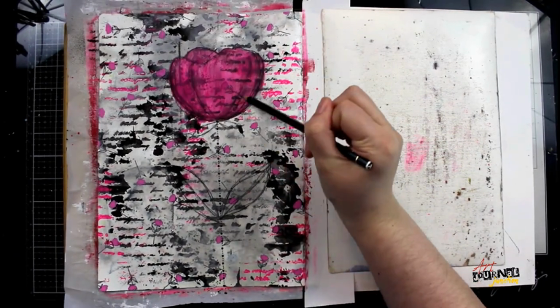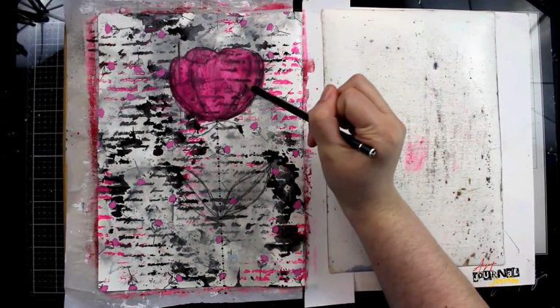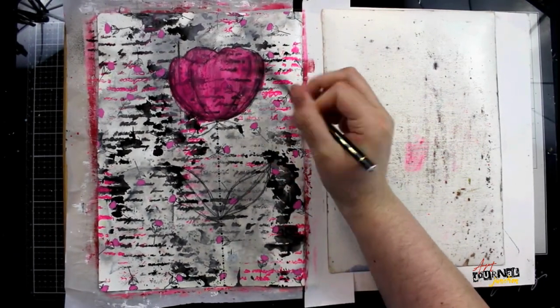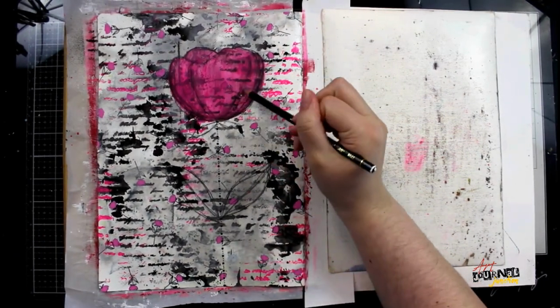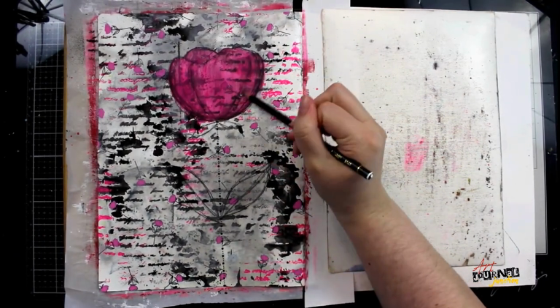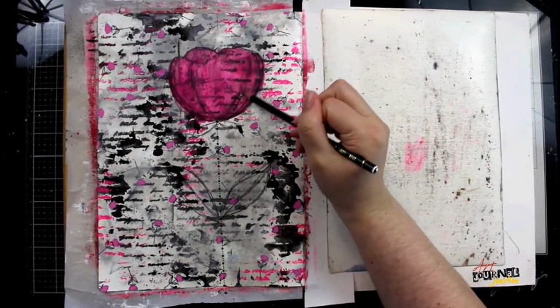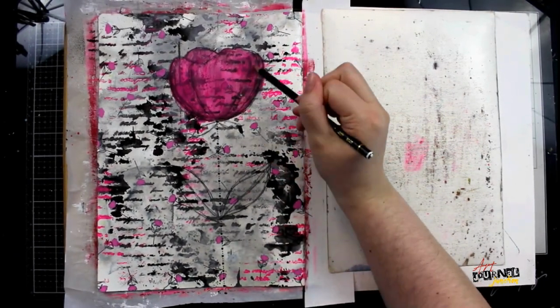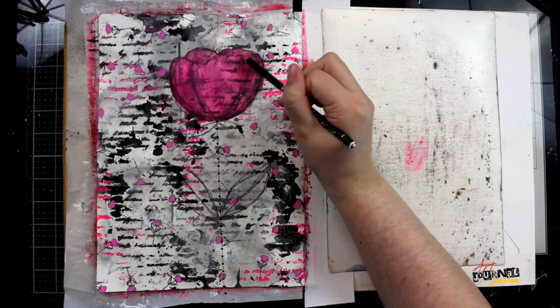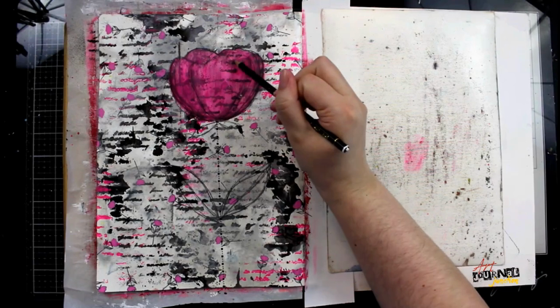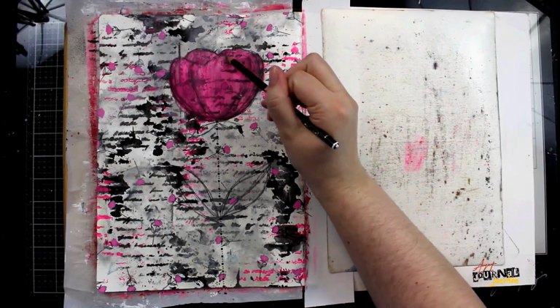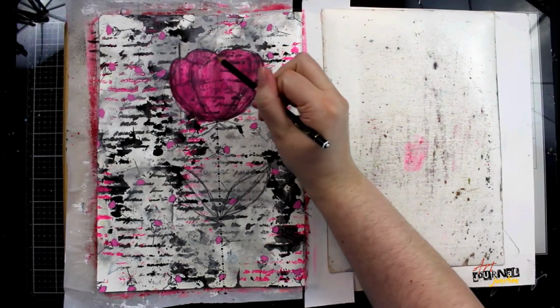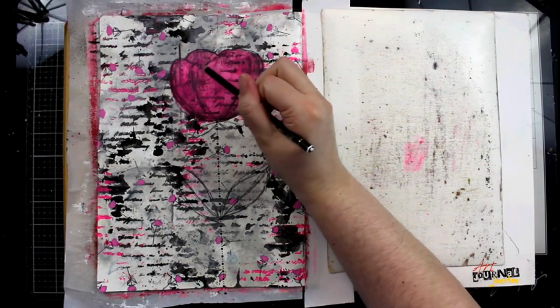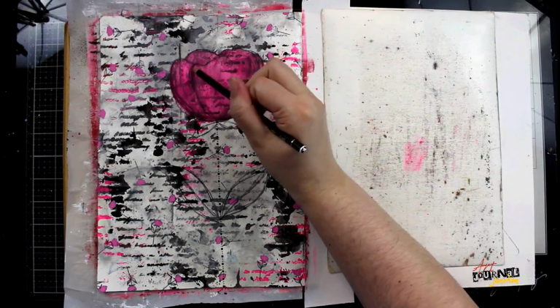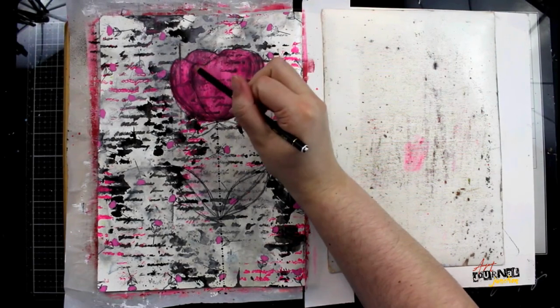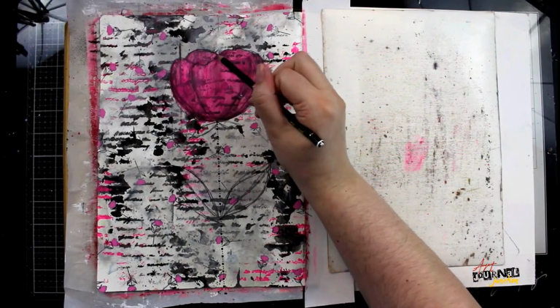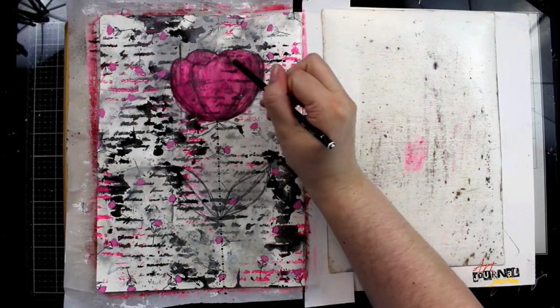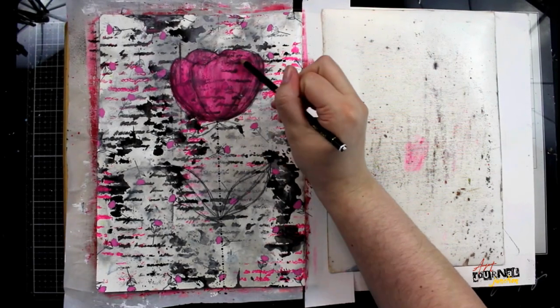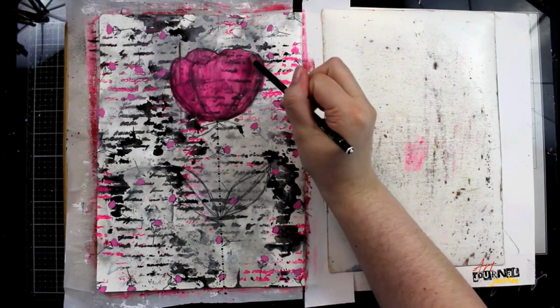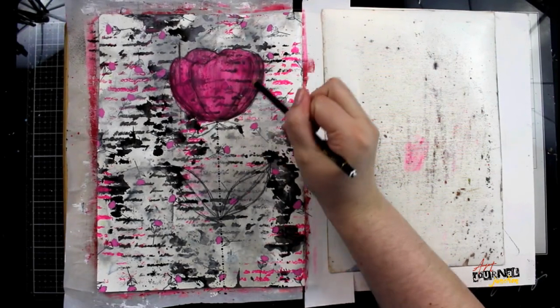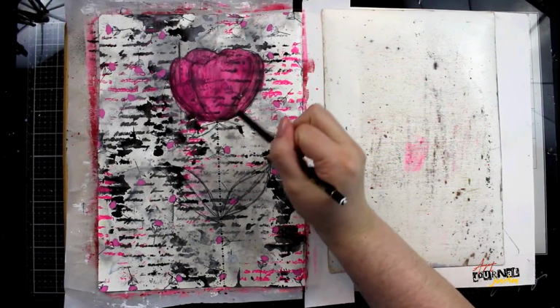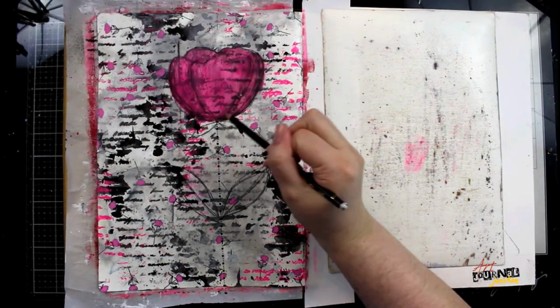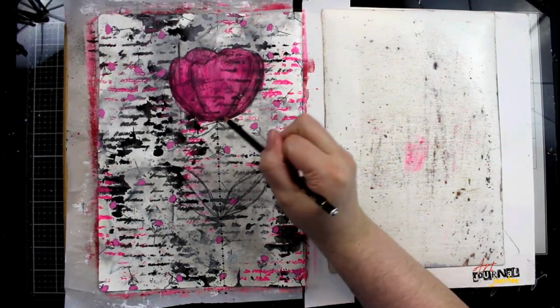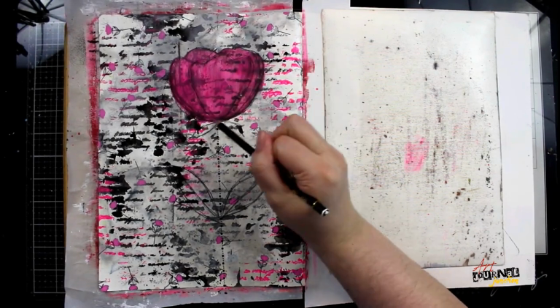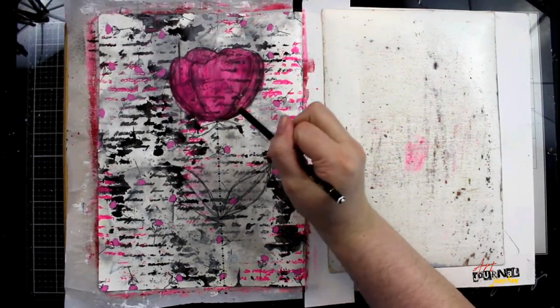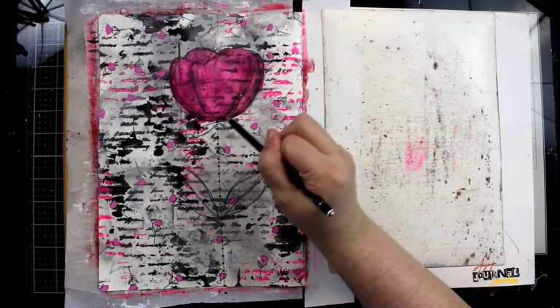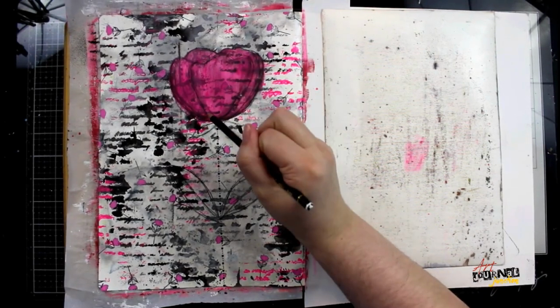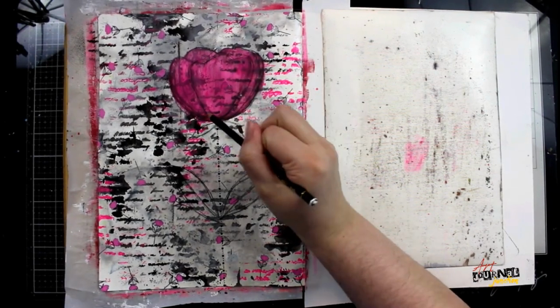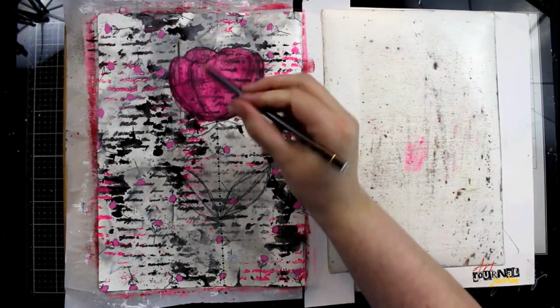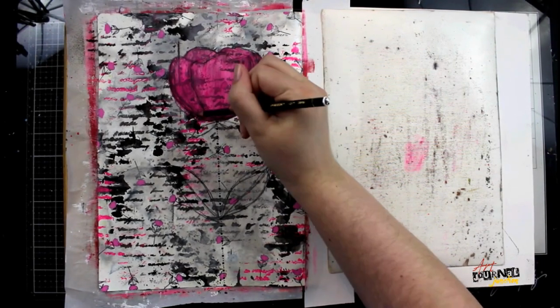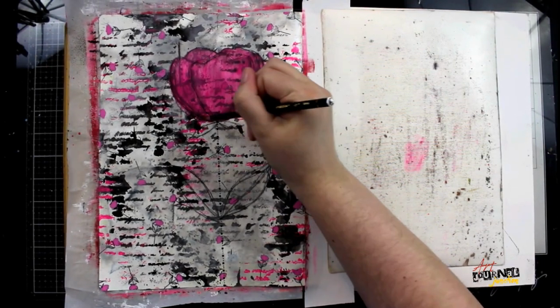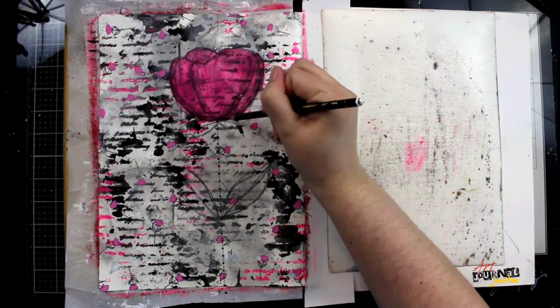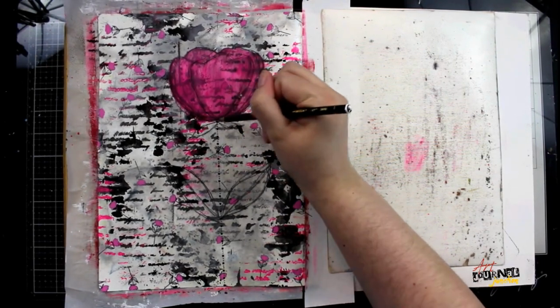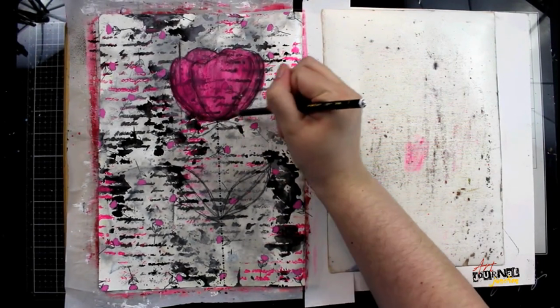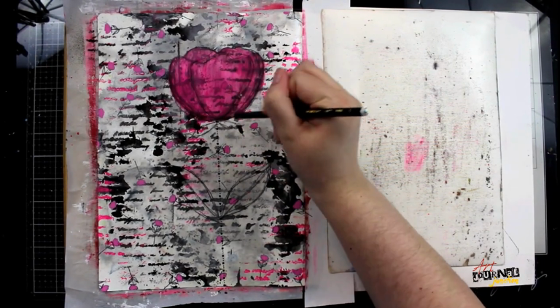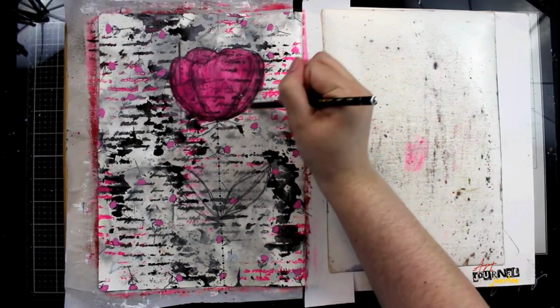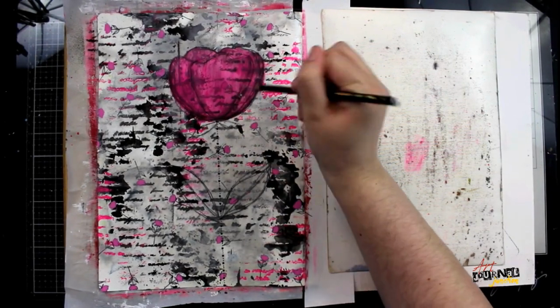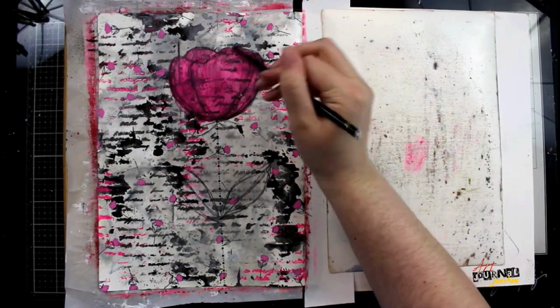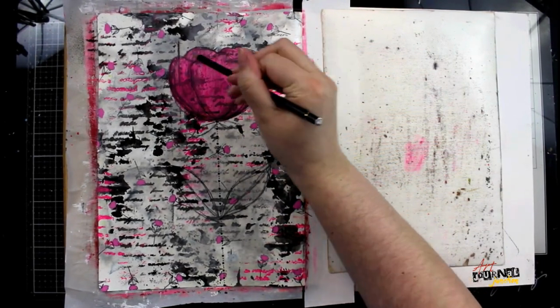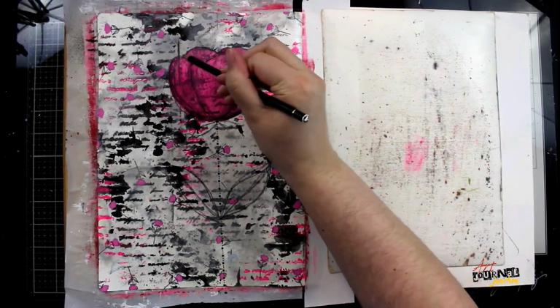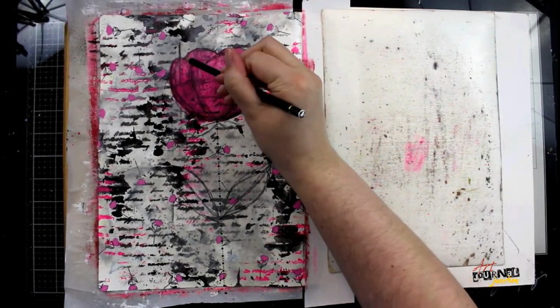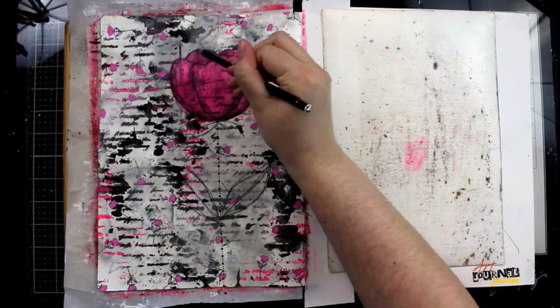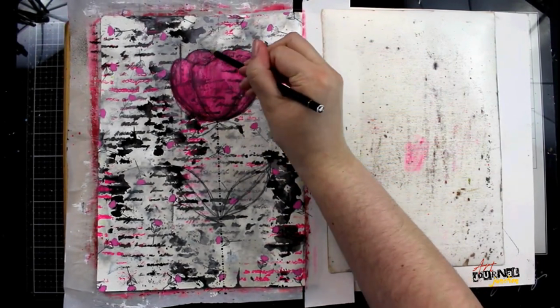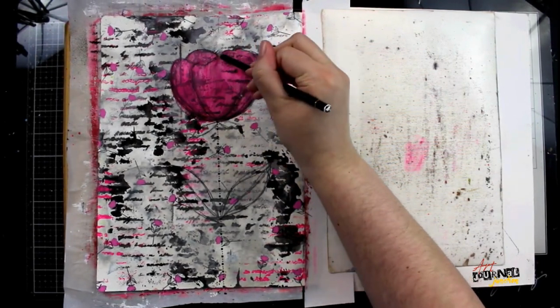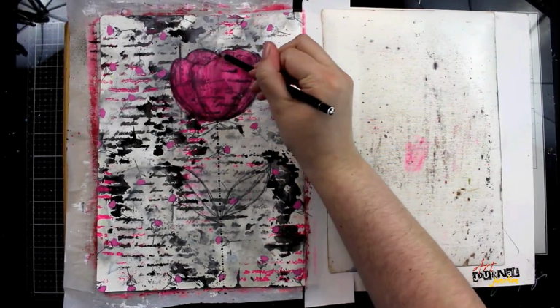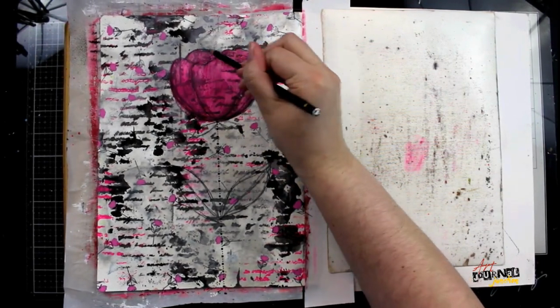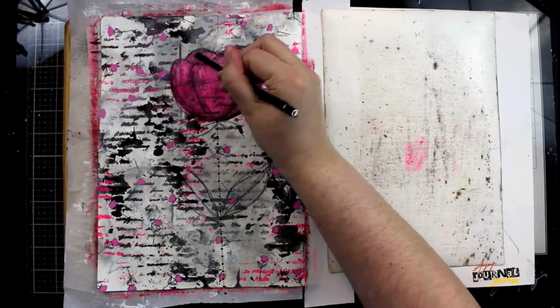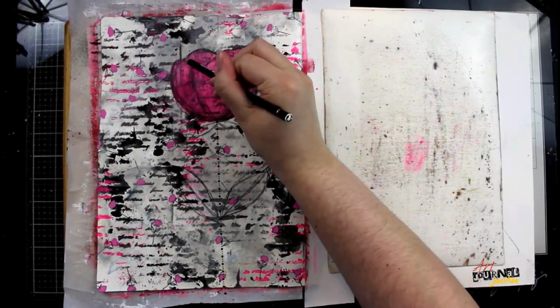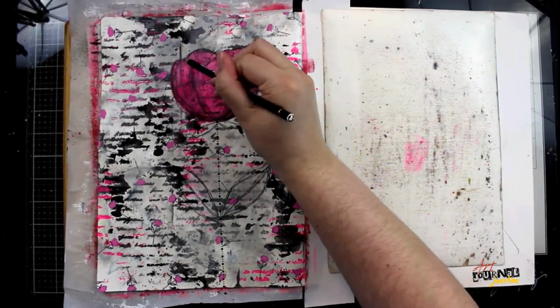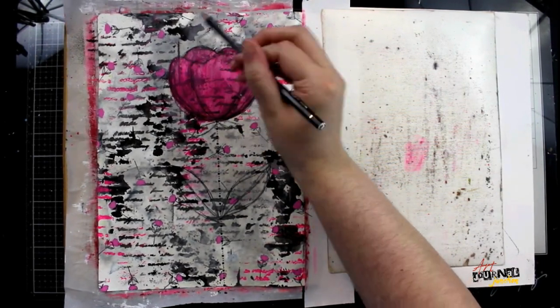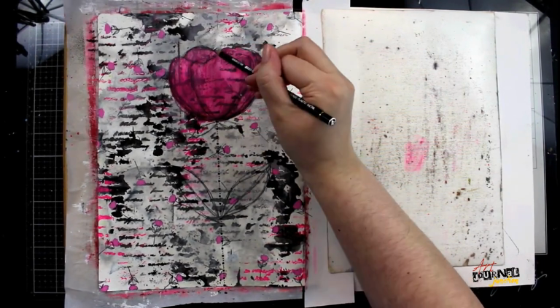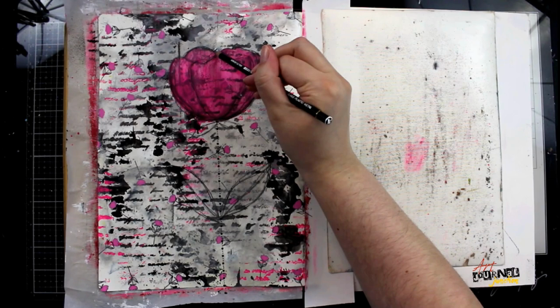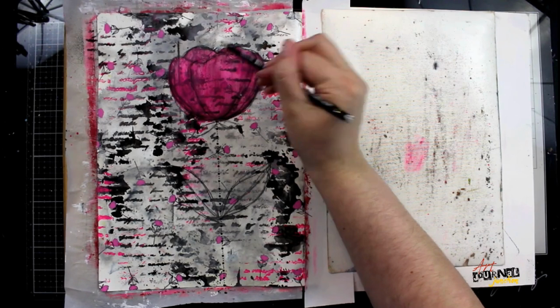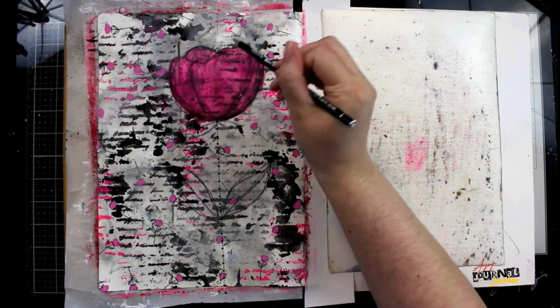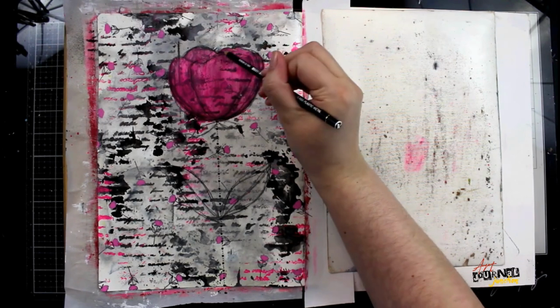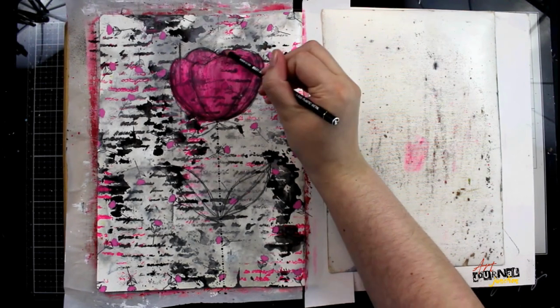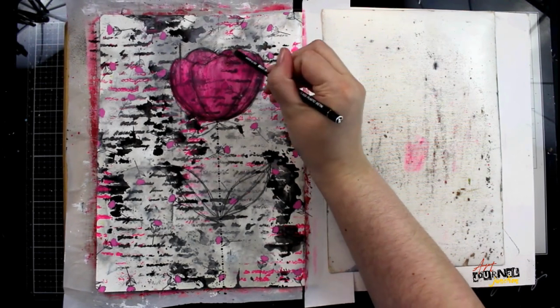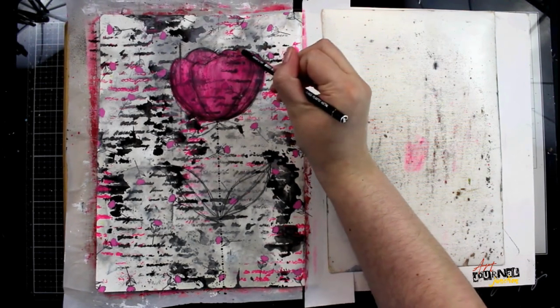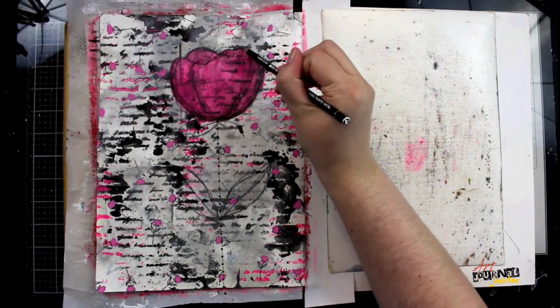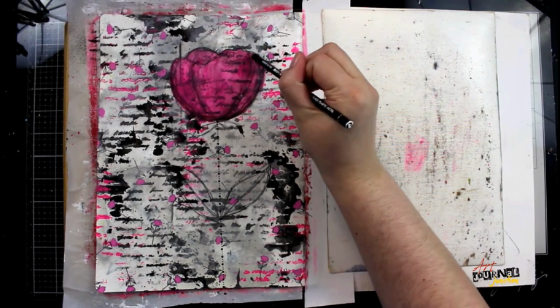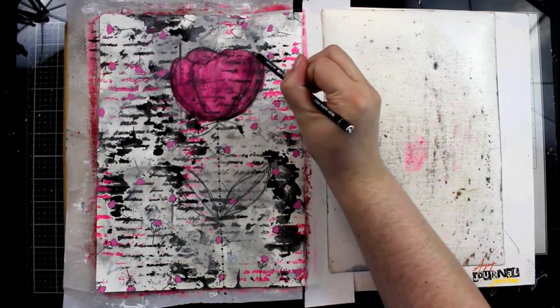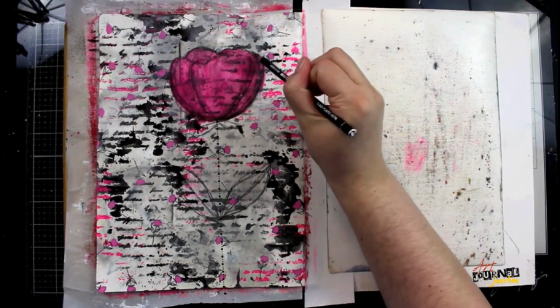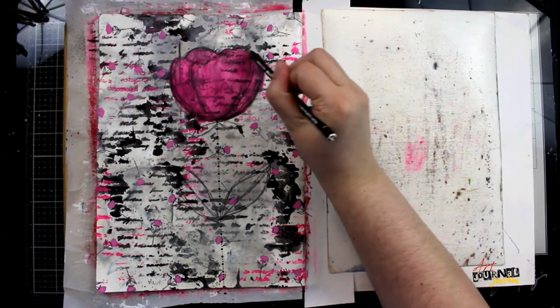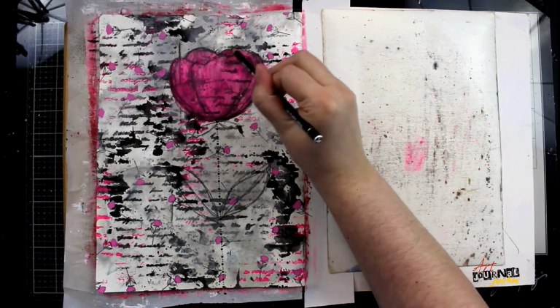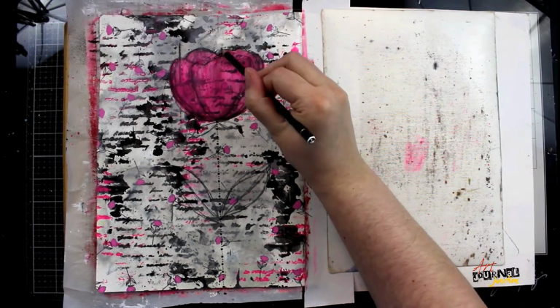Once the paint is dry I'm going in again with my pencil to add in those lines and reinforce the outline of the flower.